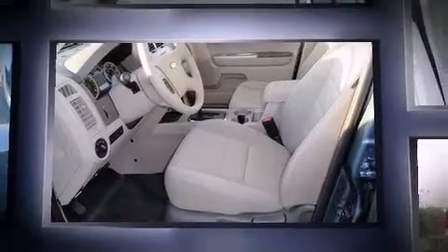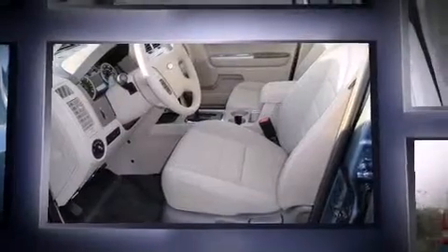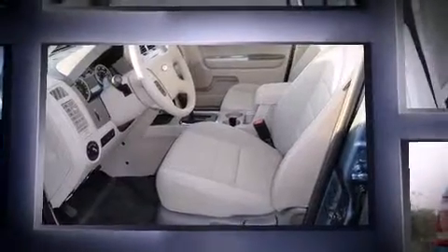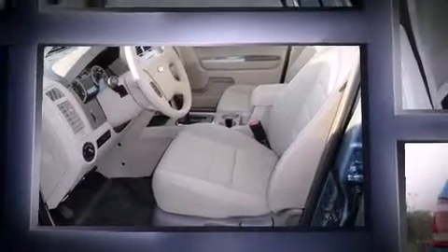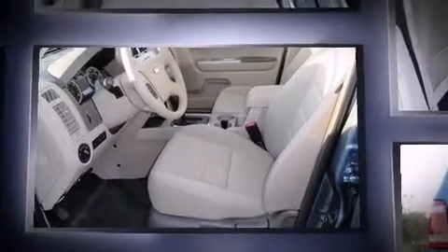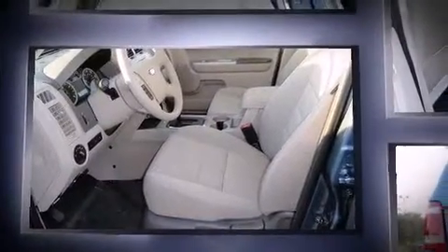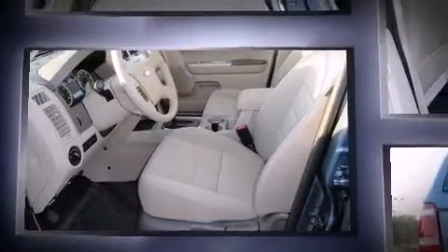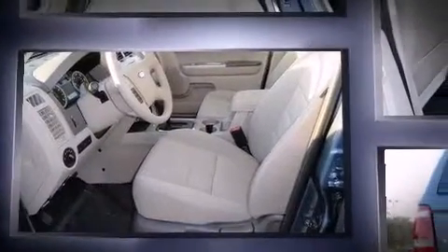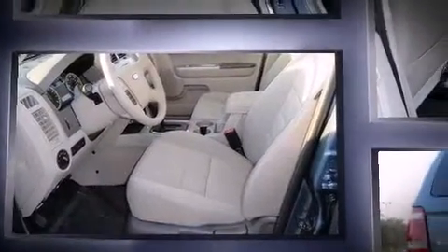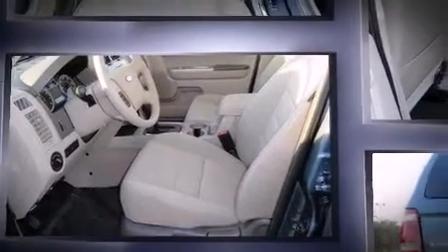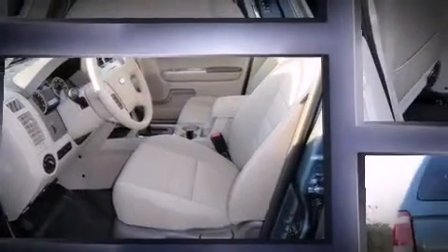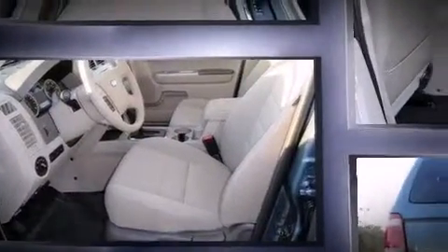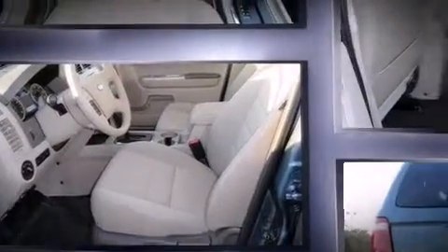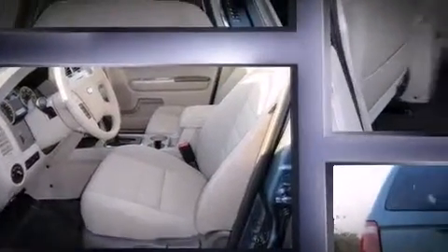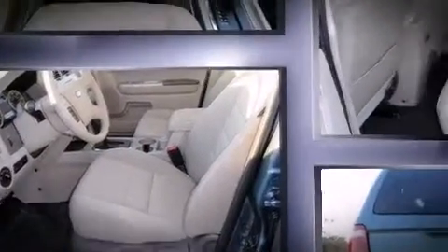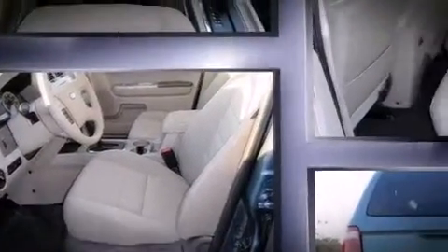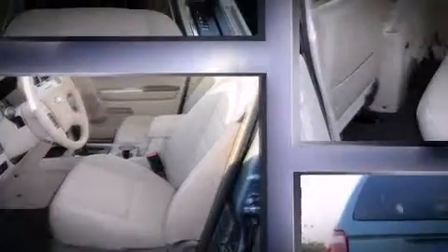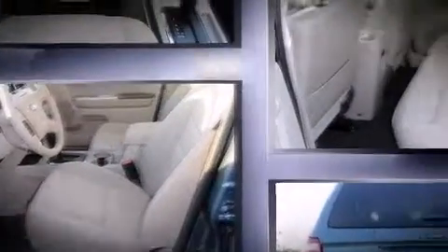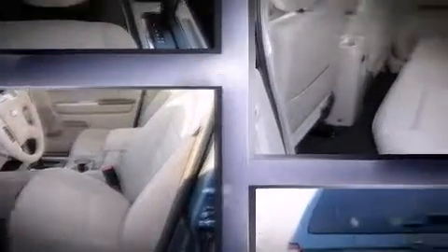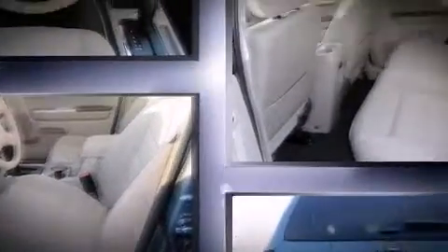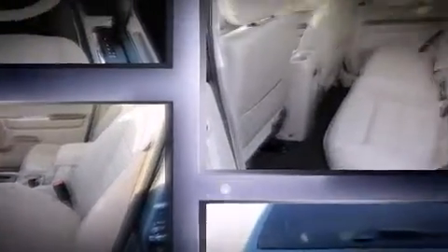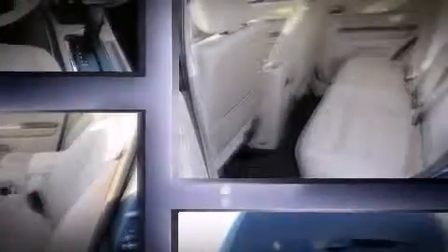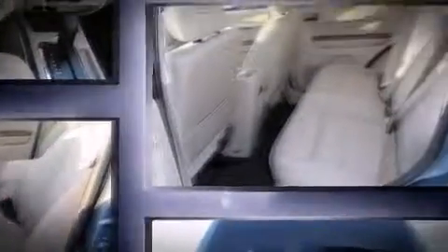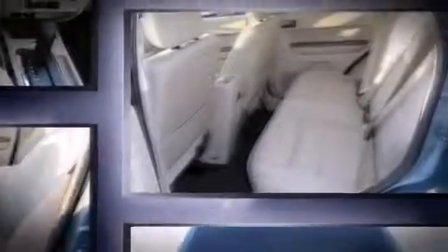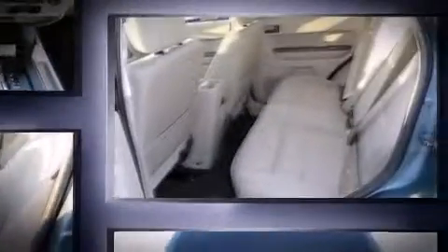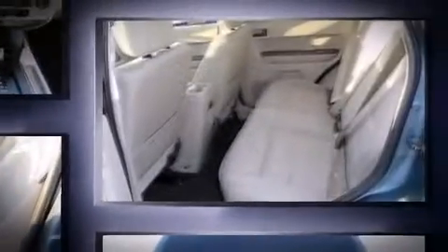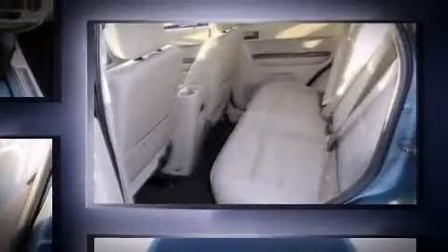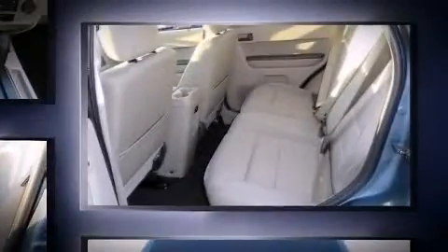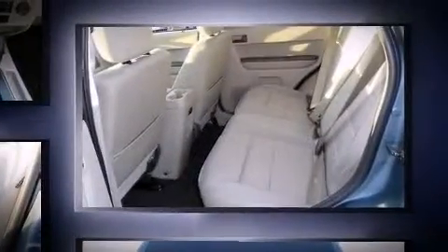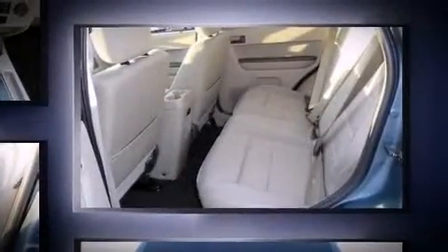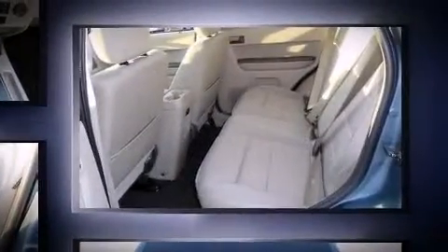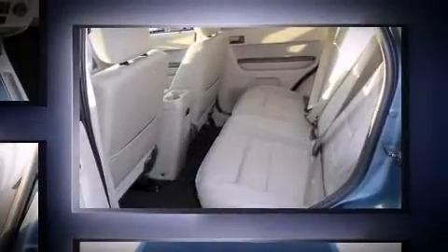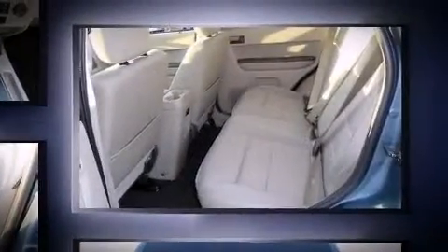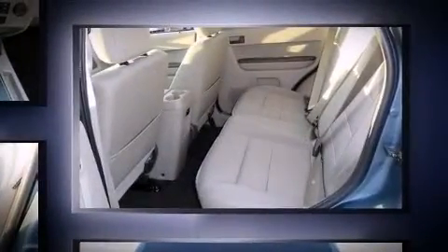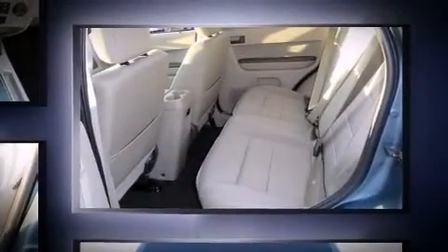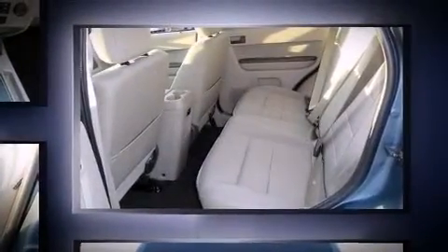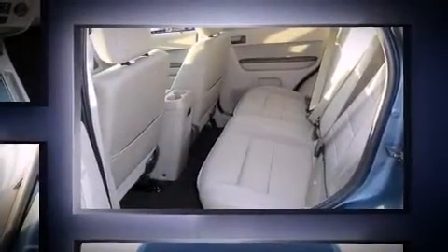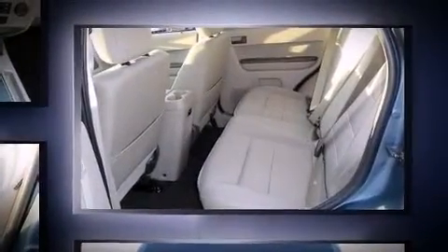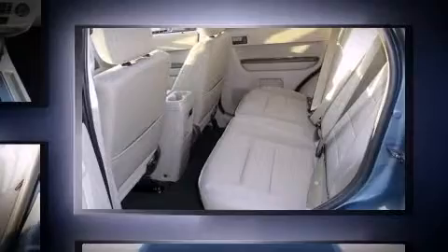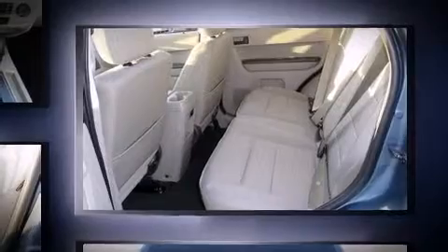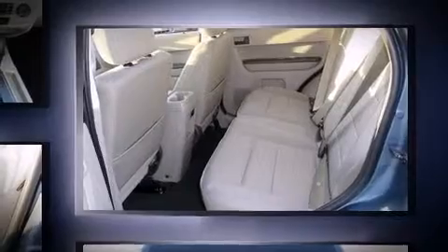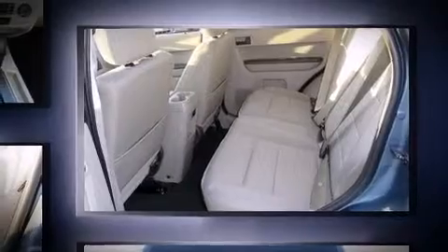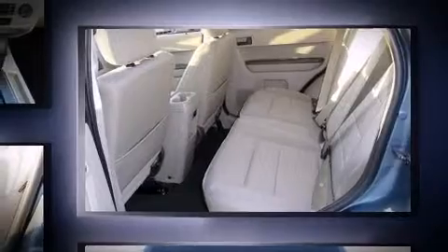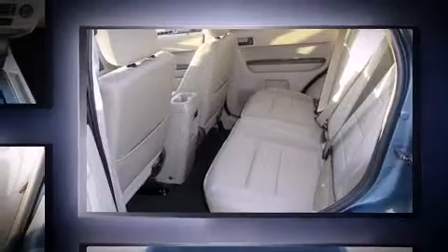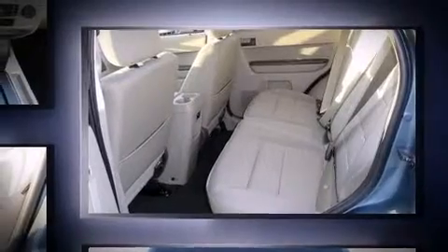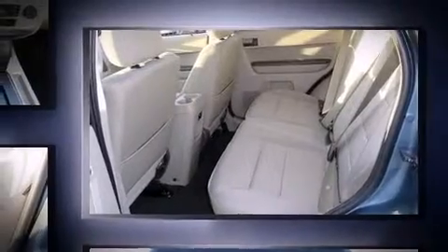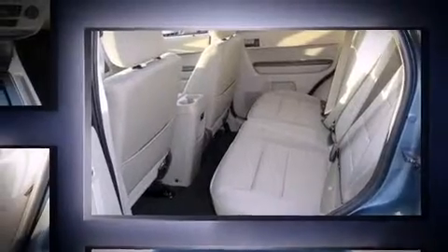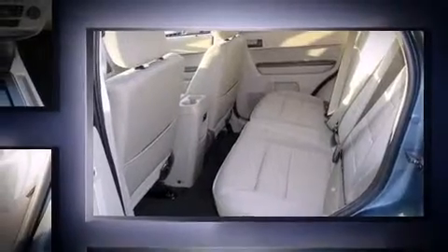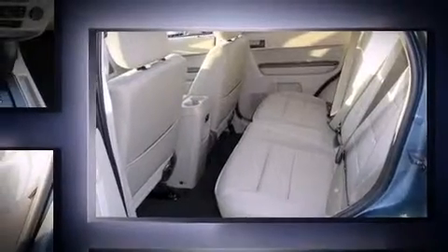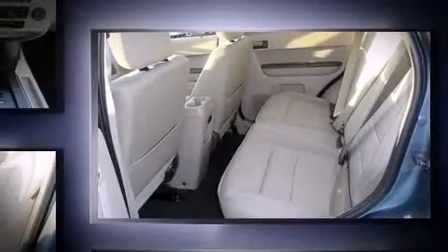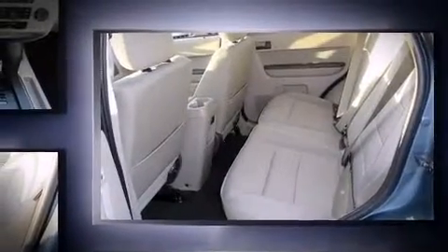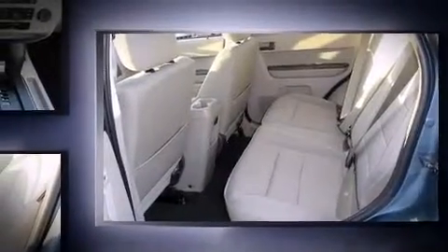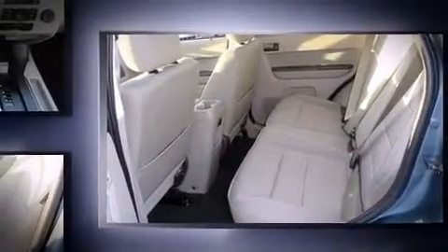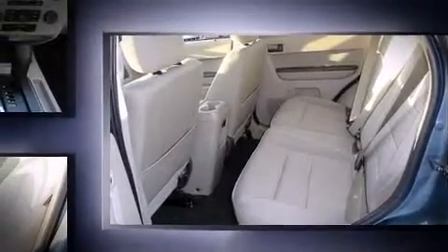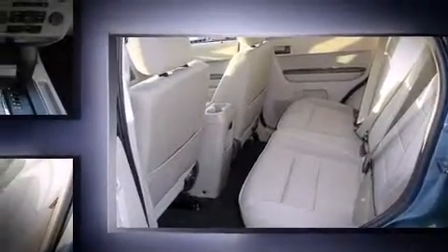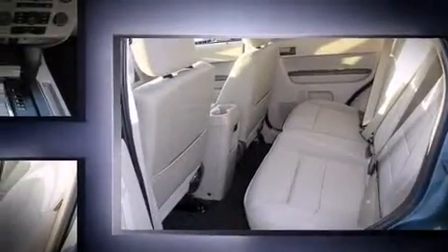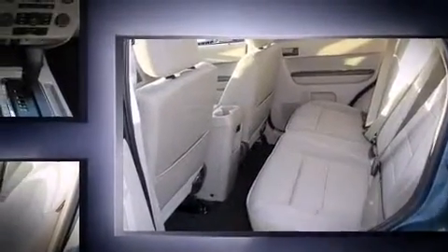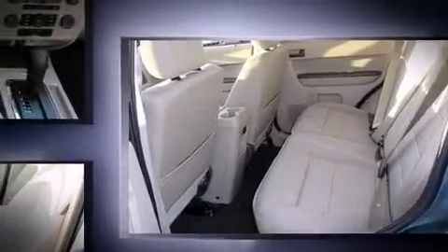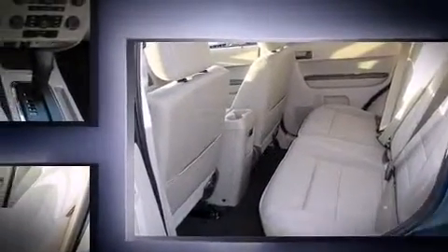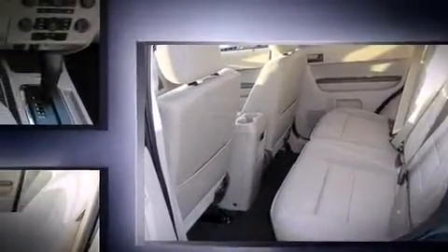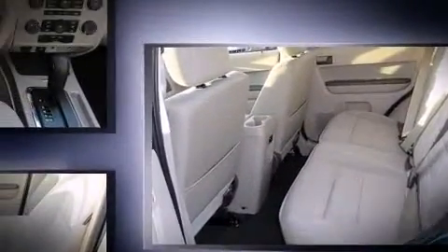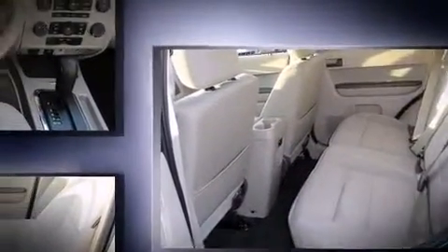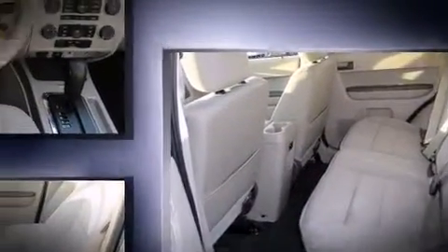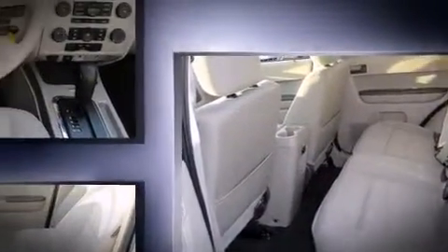The following features are included: remote keyless entry, rear wipers, and cruise control.